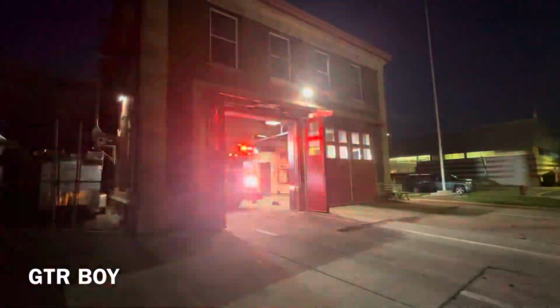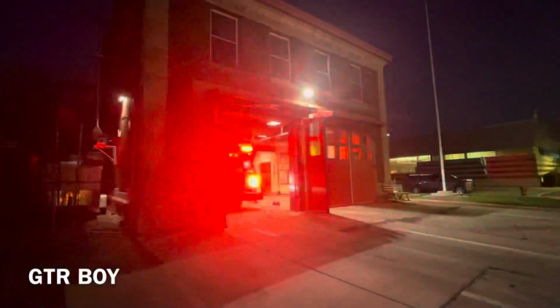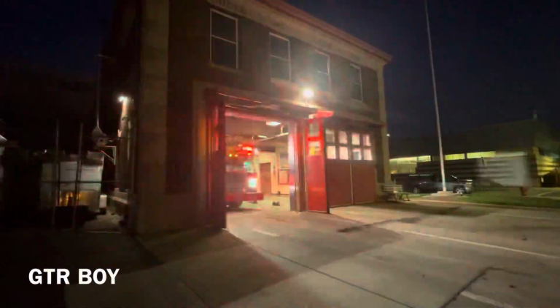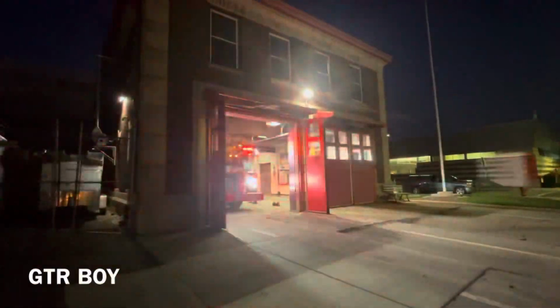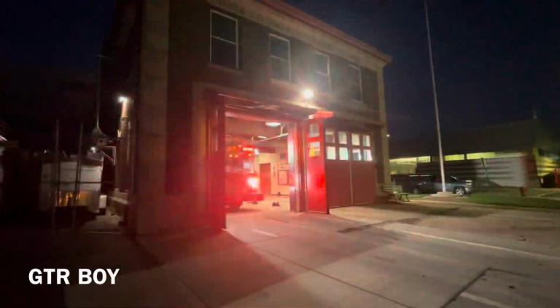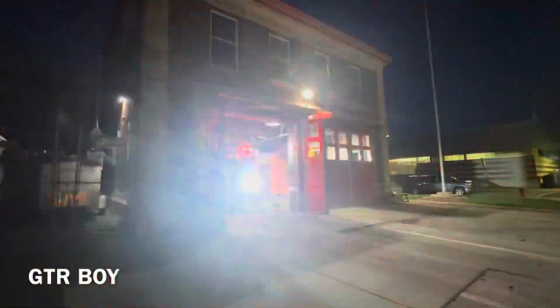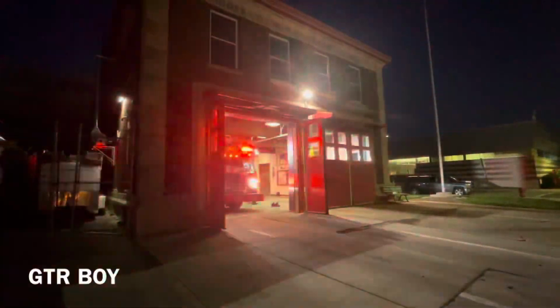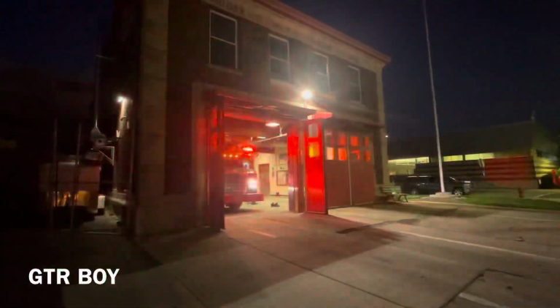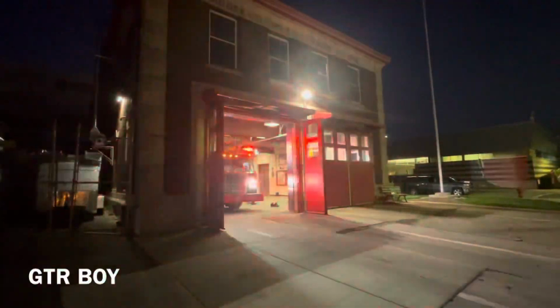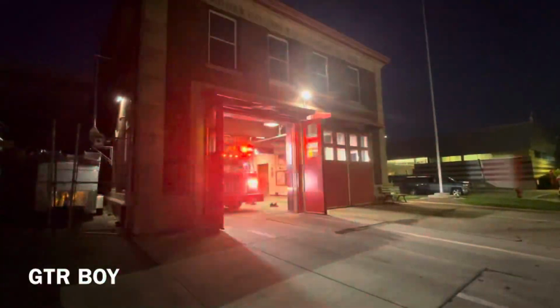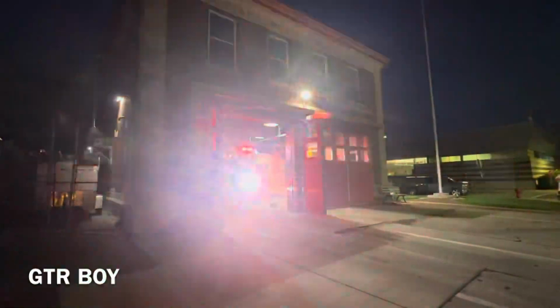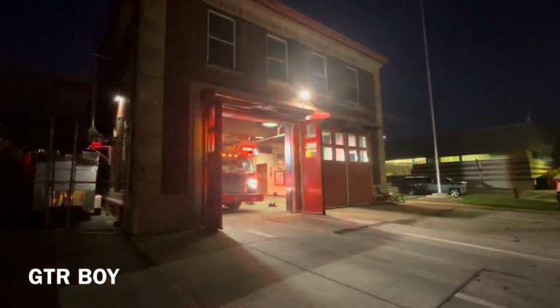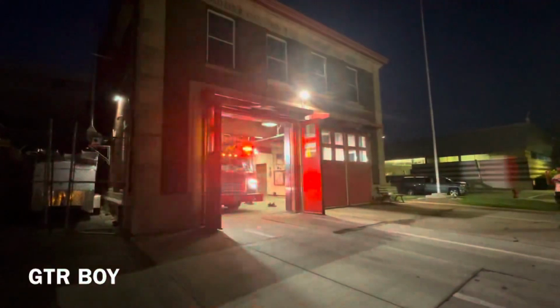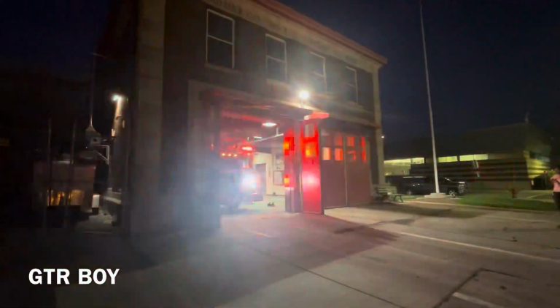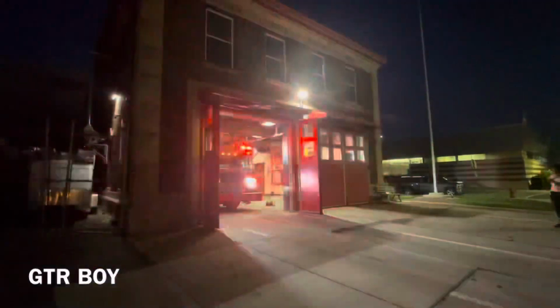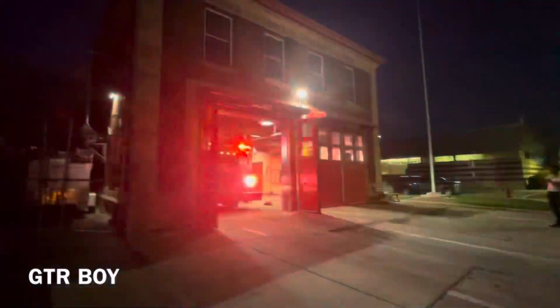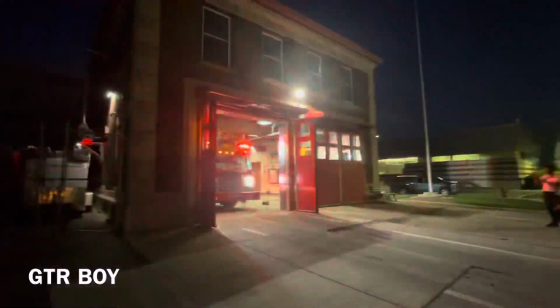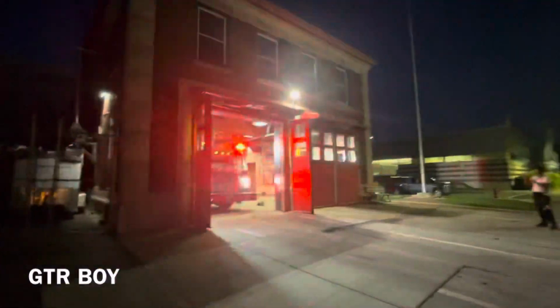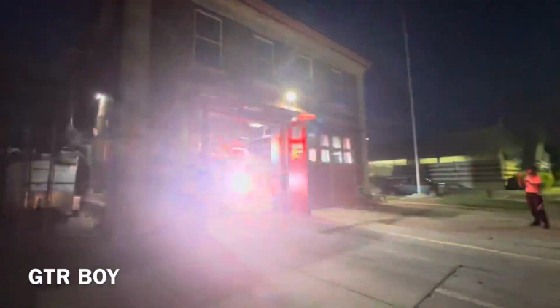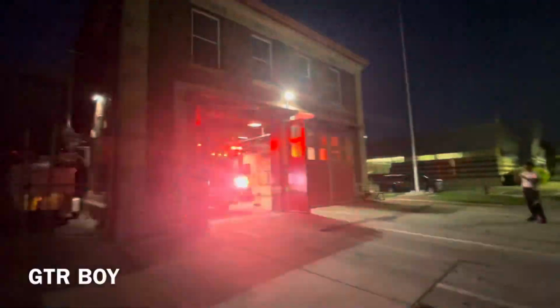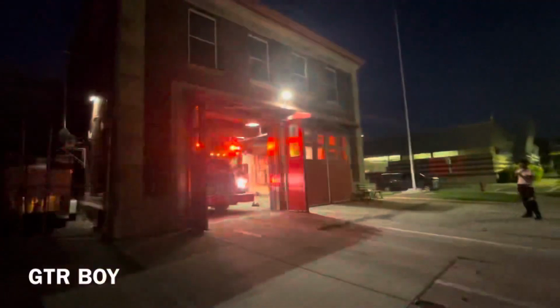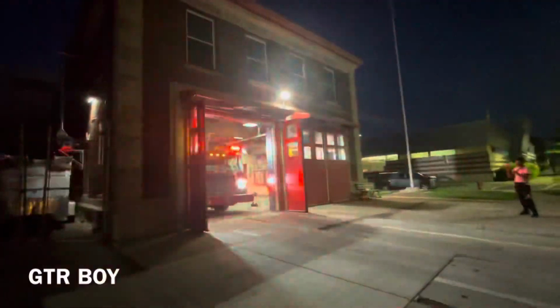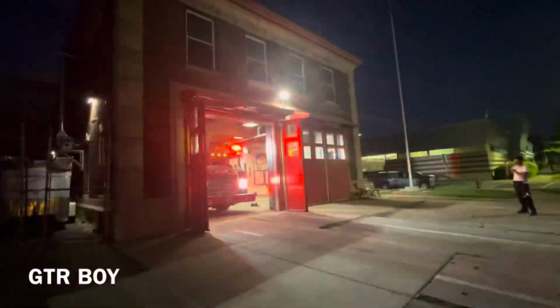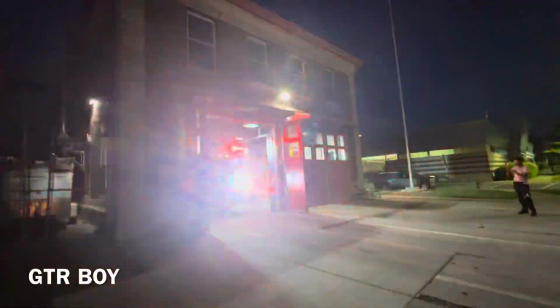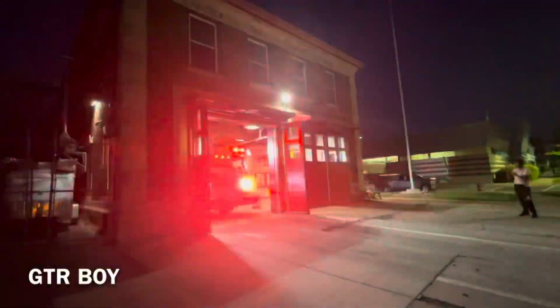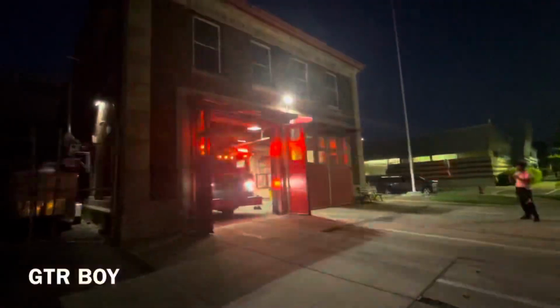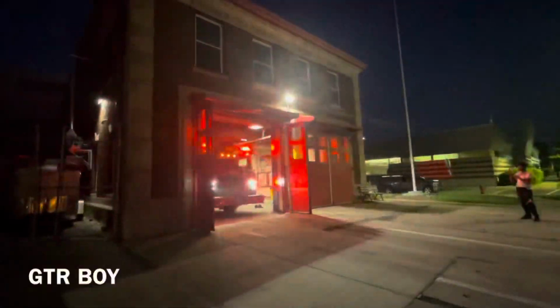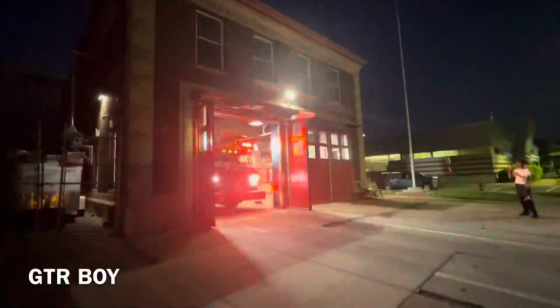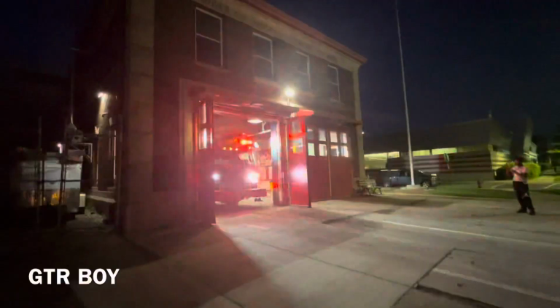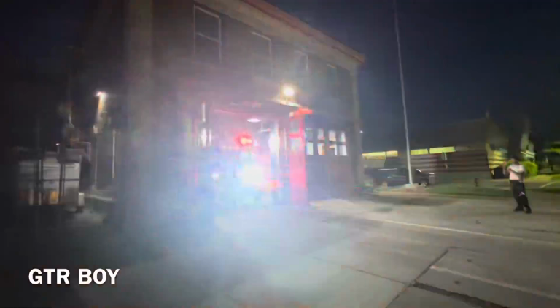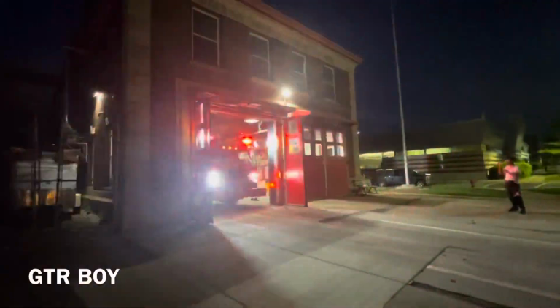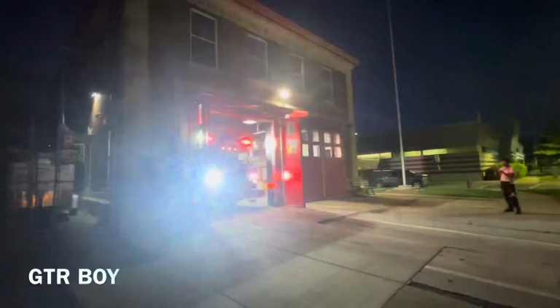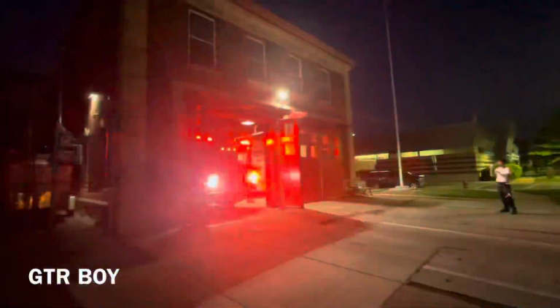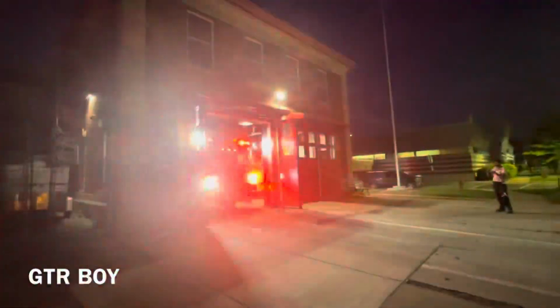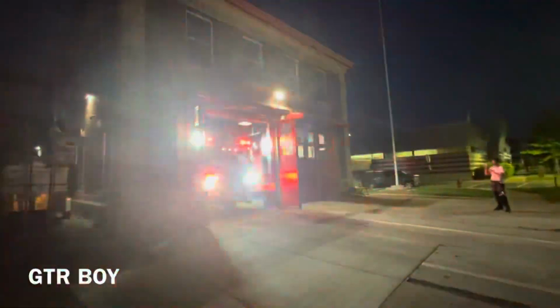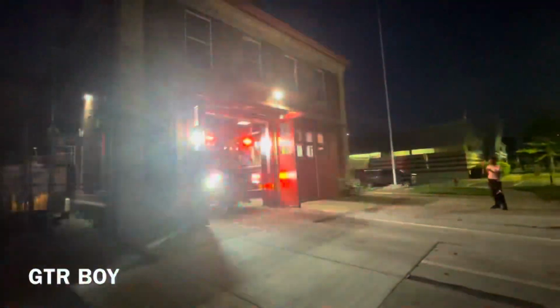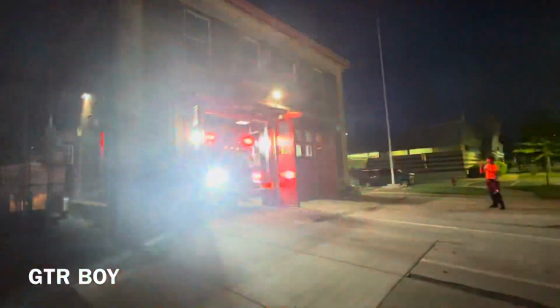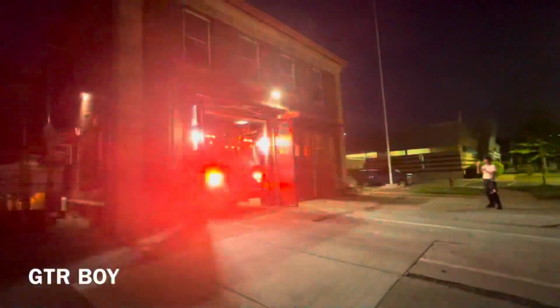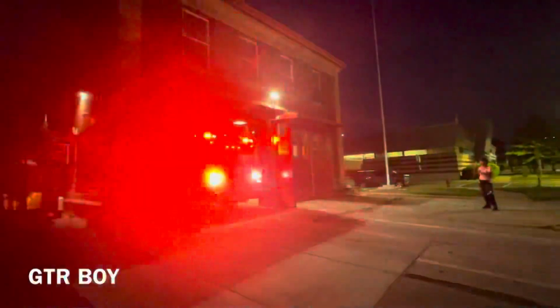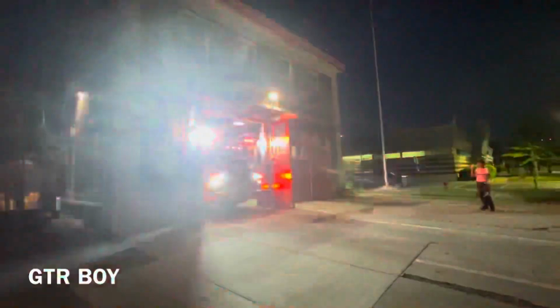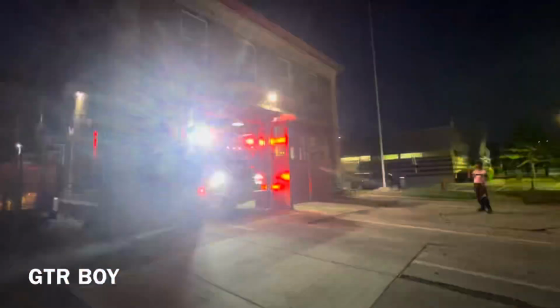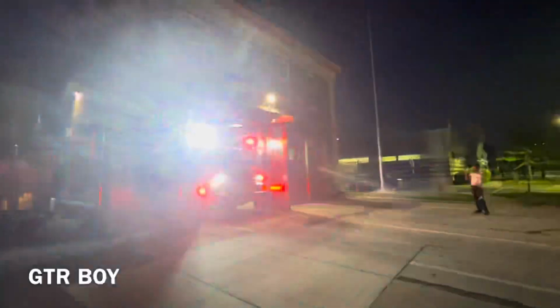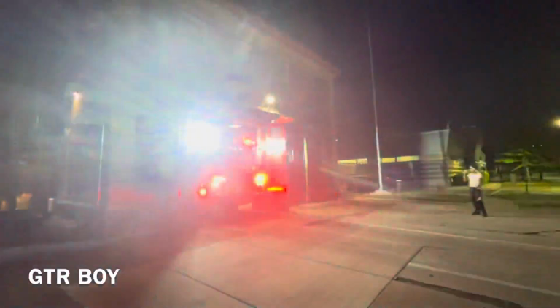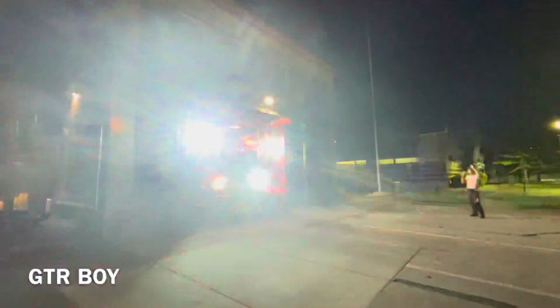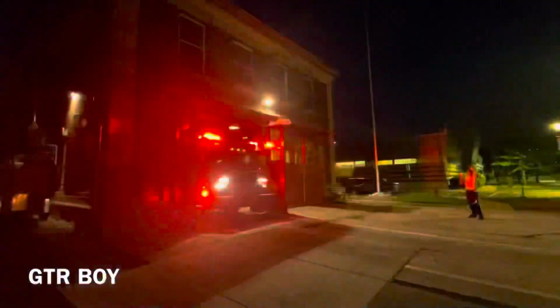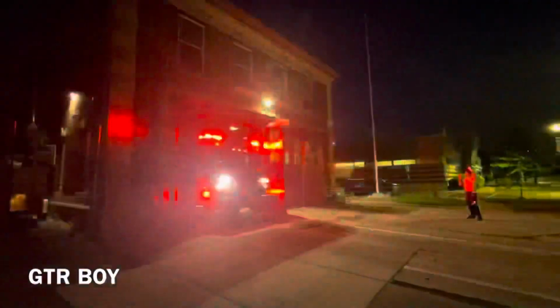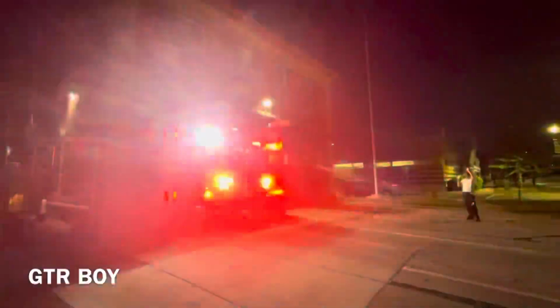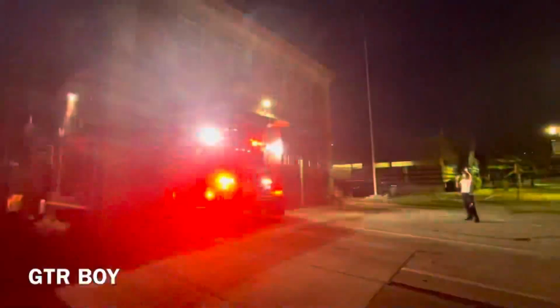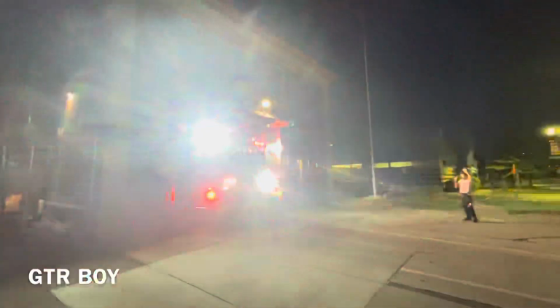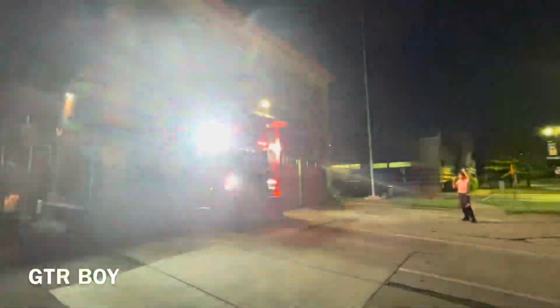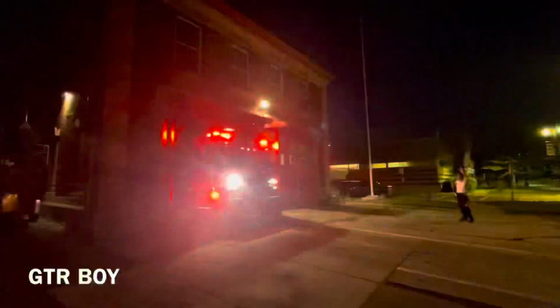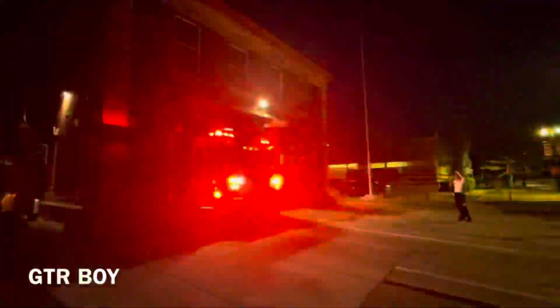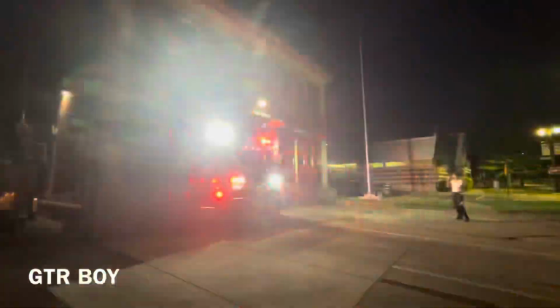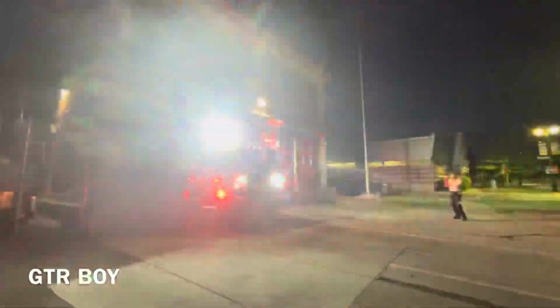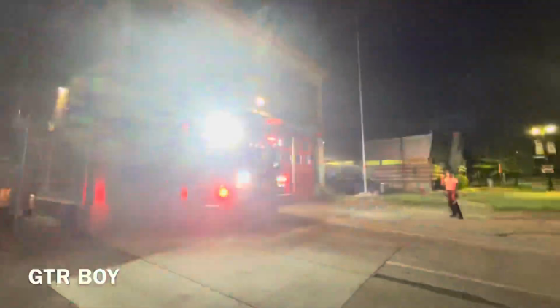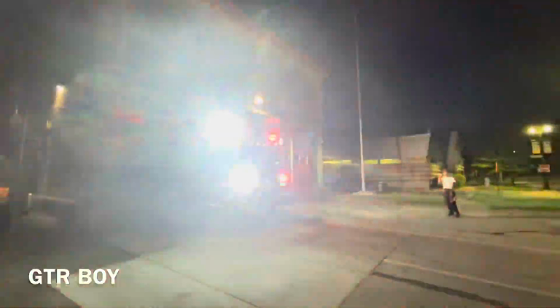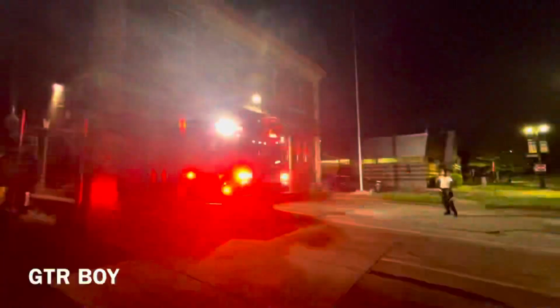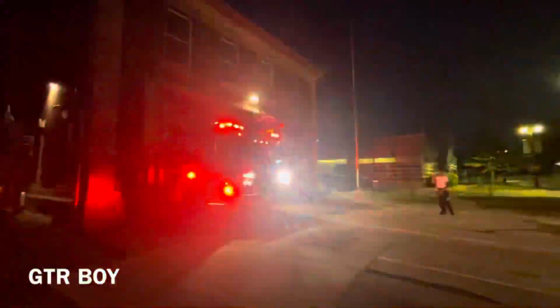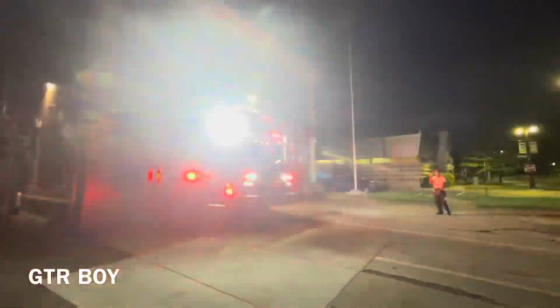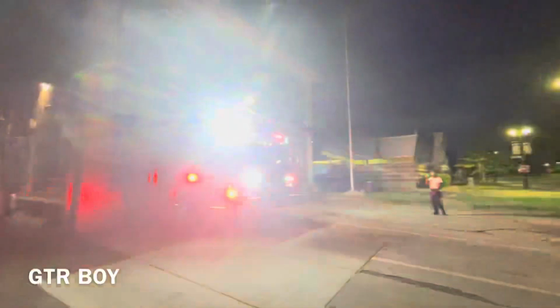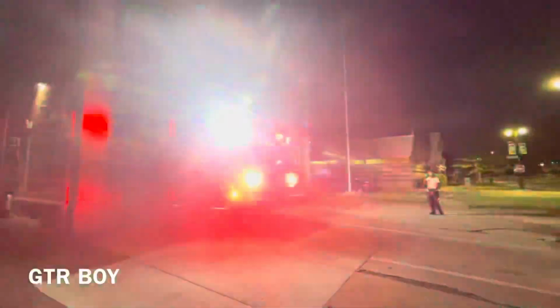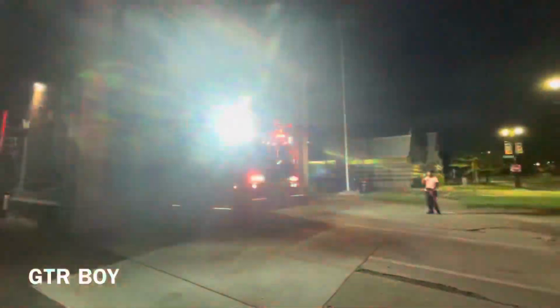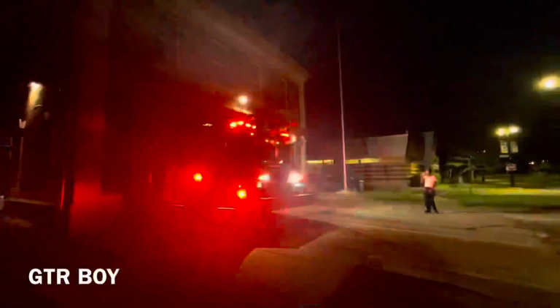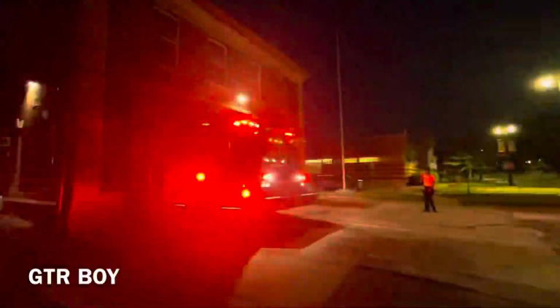All companies responding, units have been requested. Additional units have been requested.